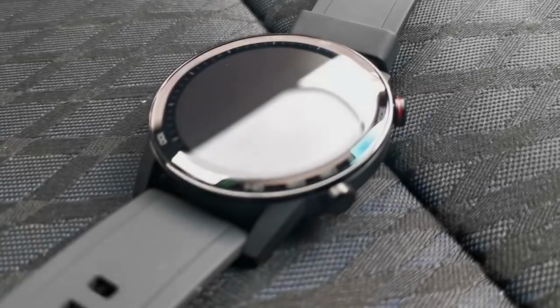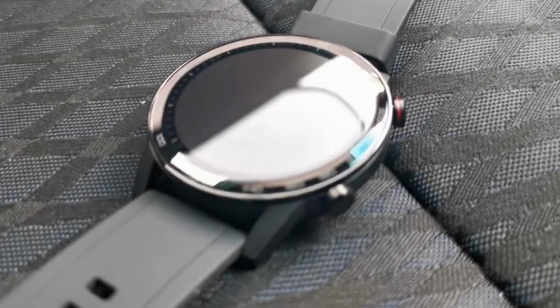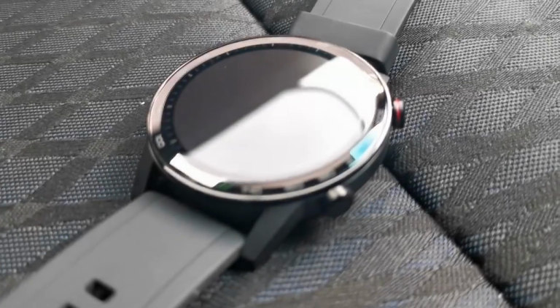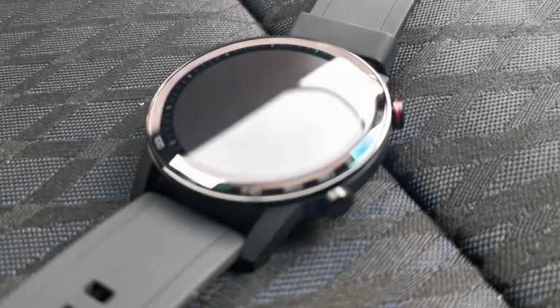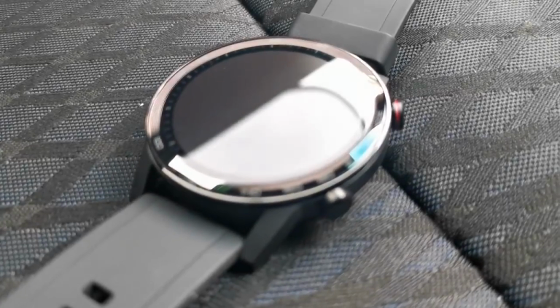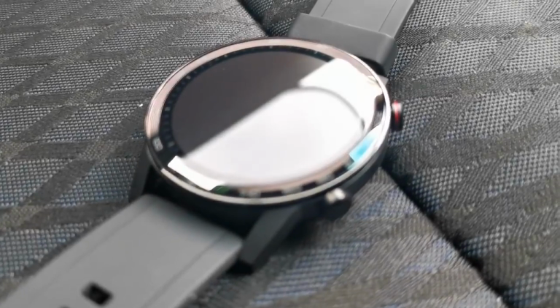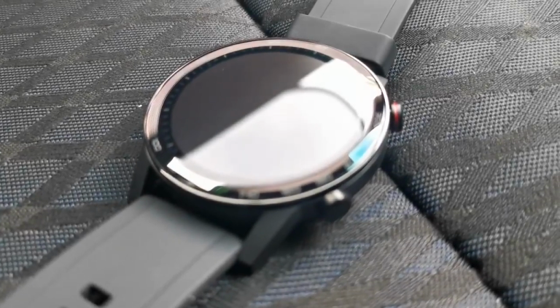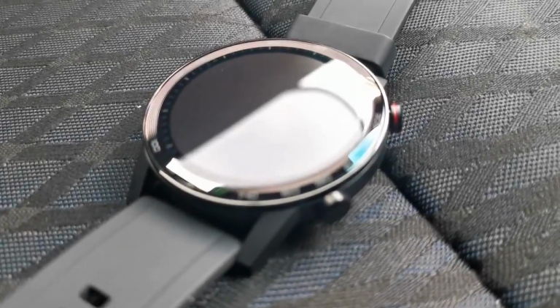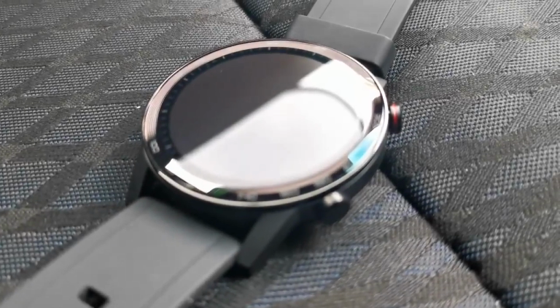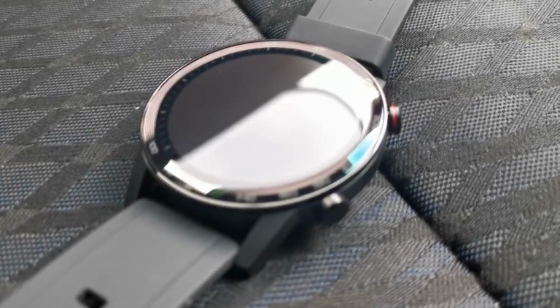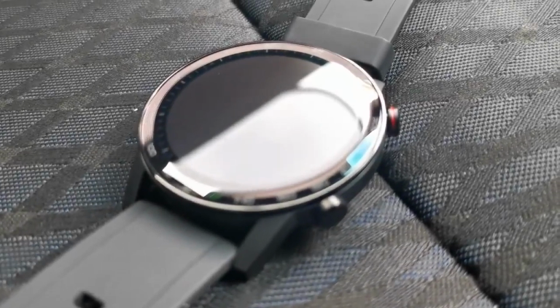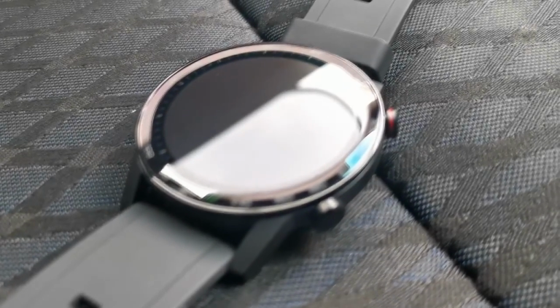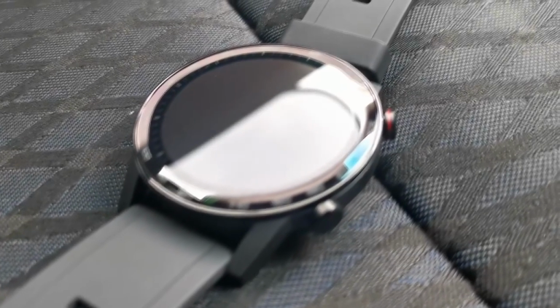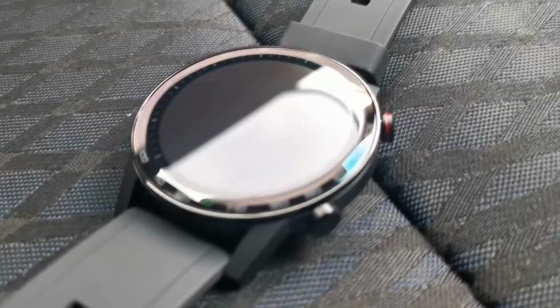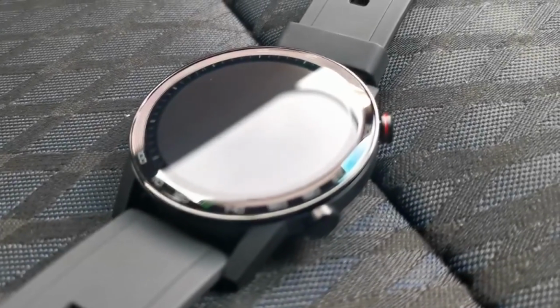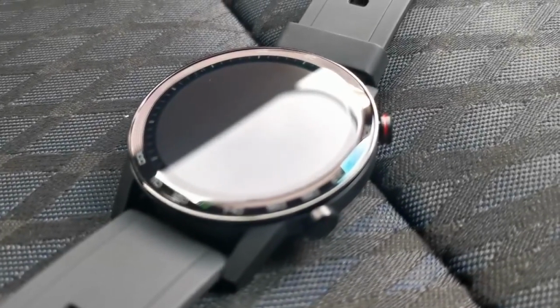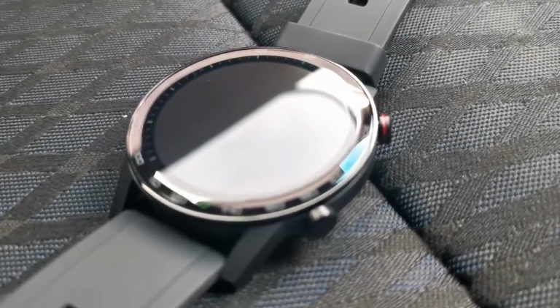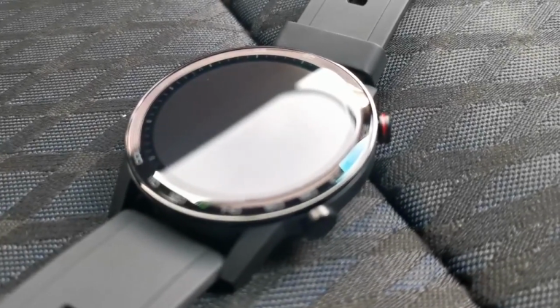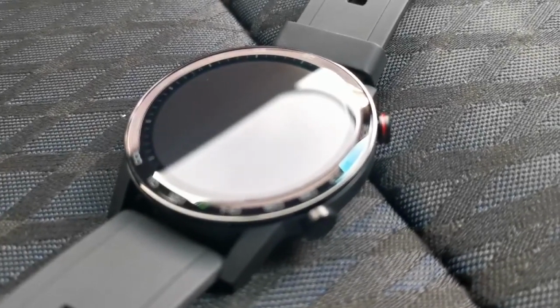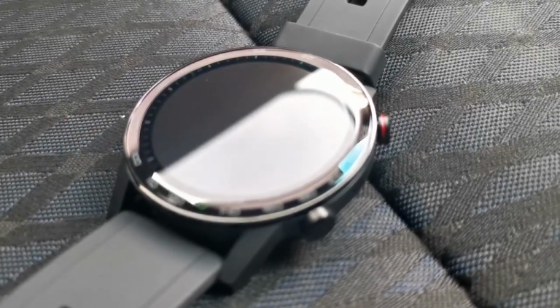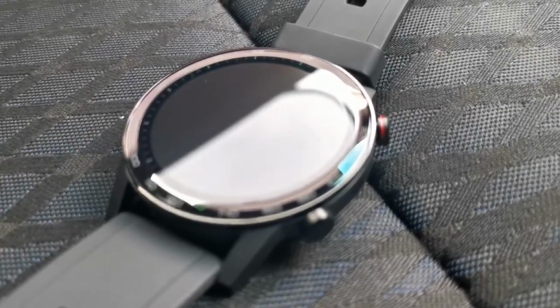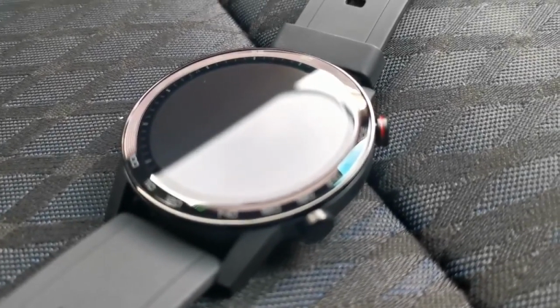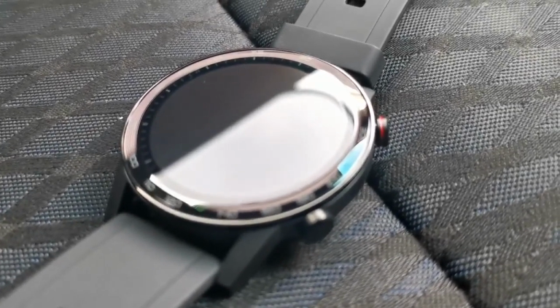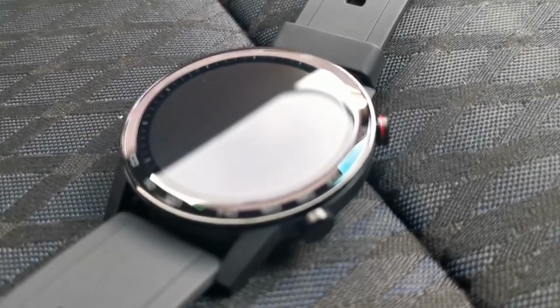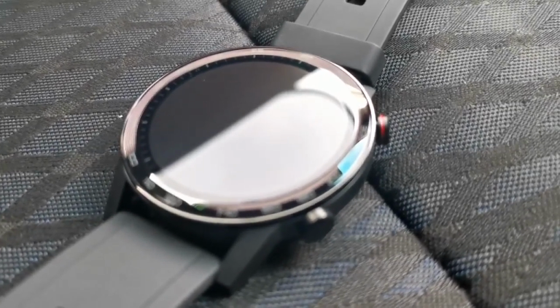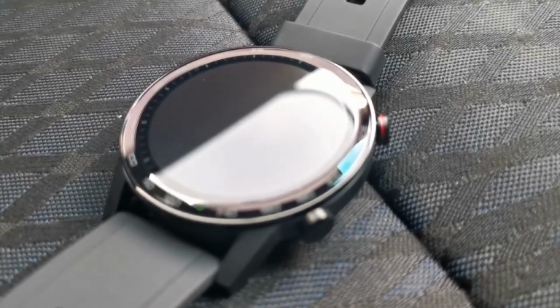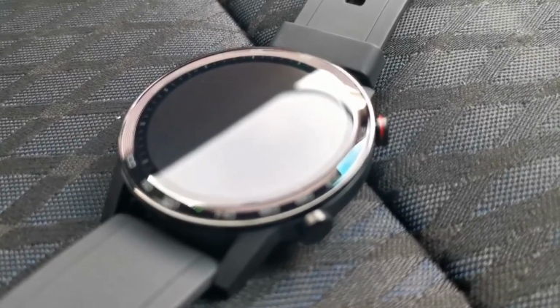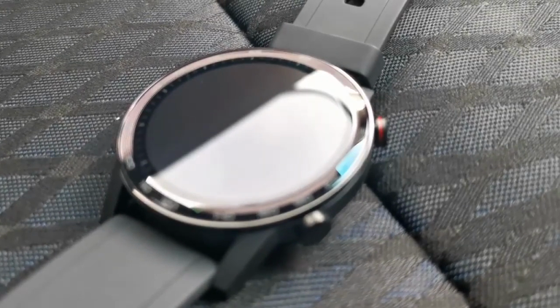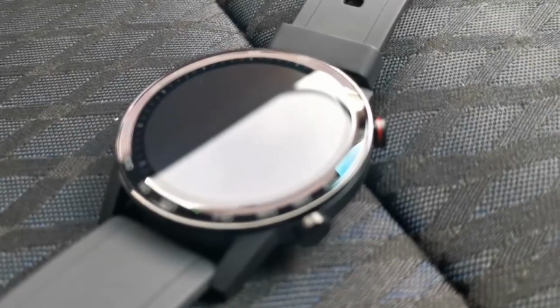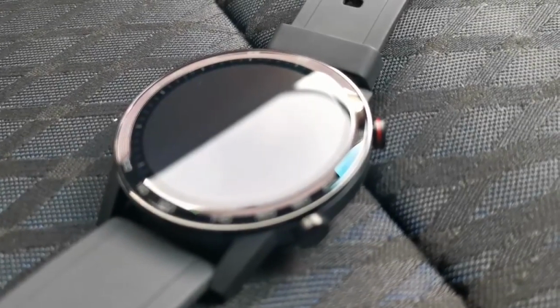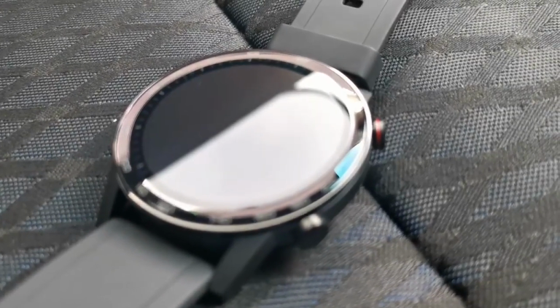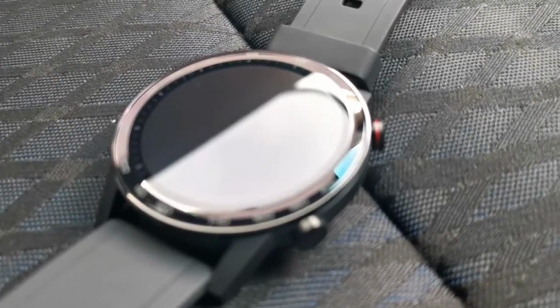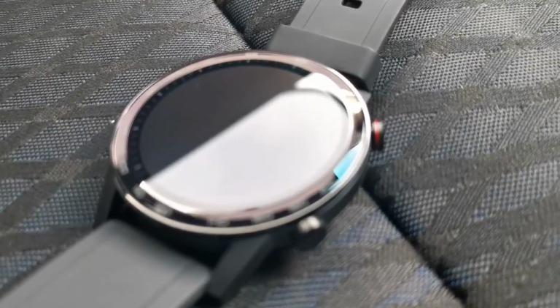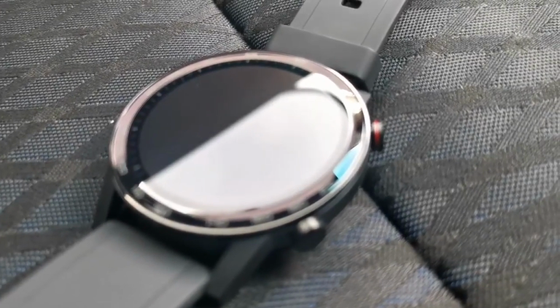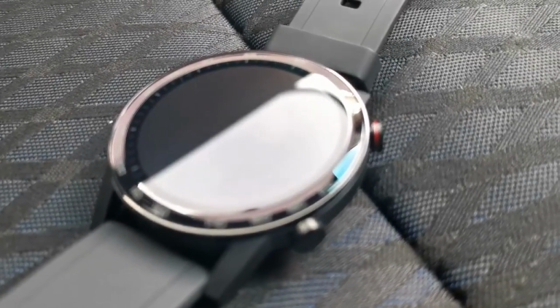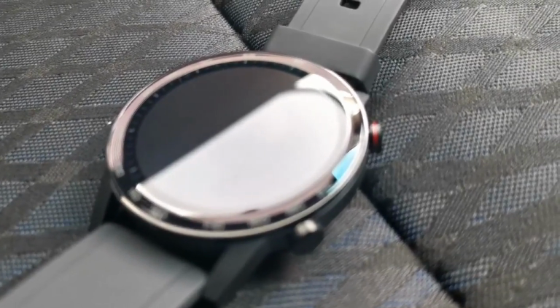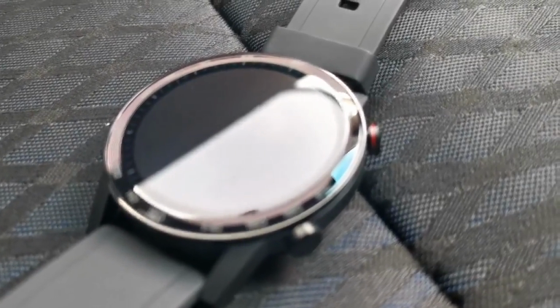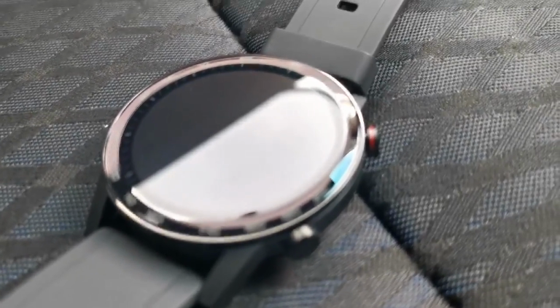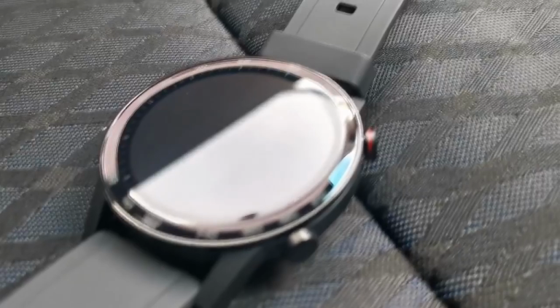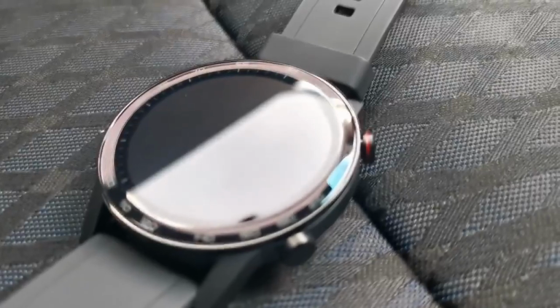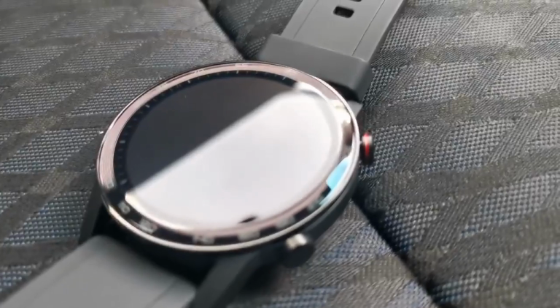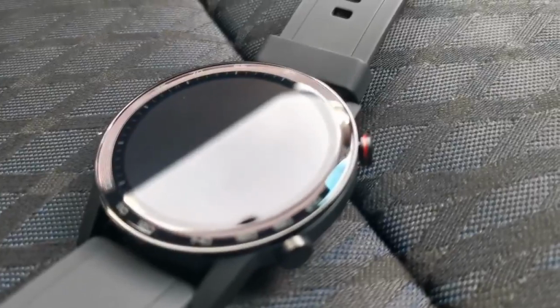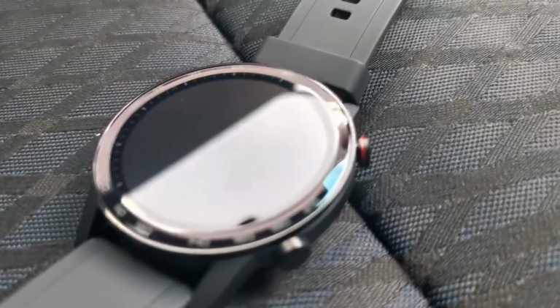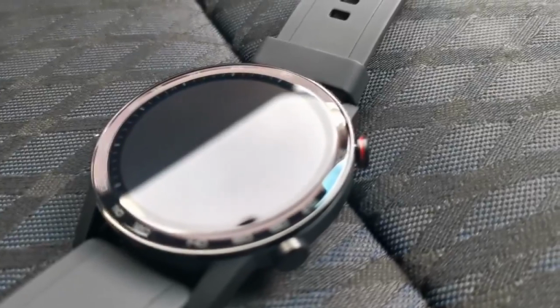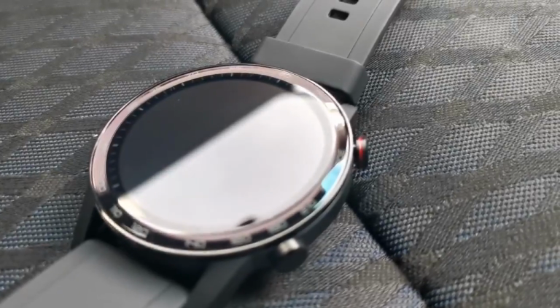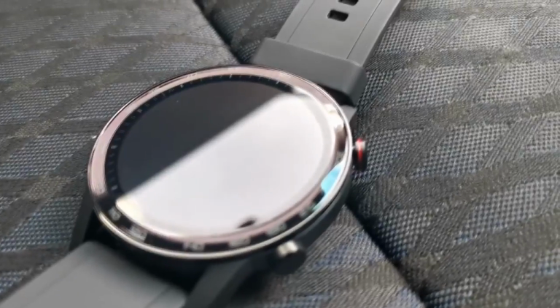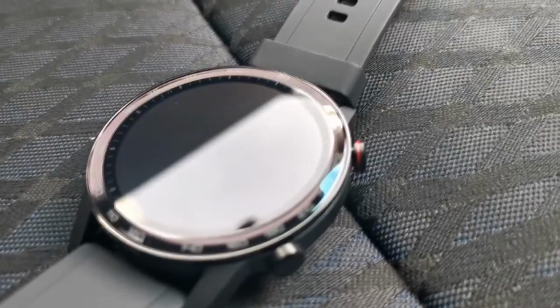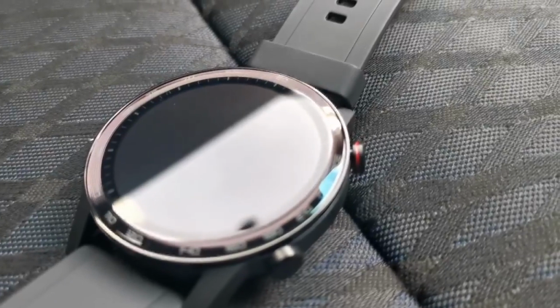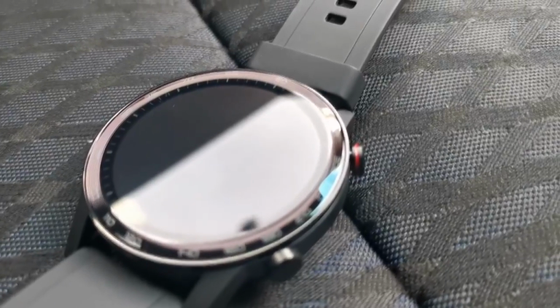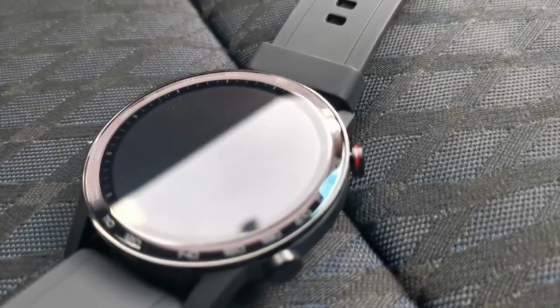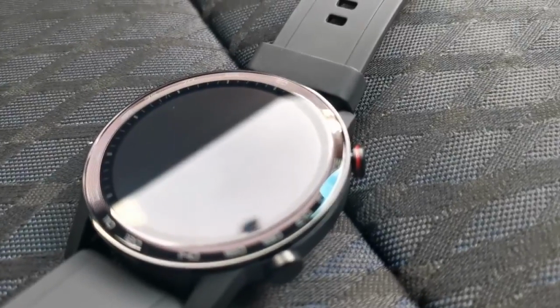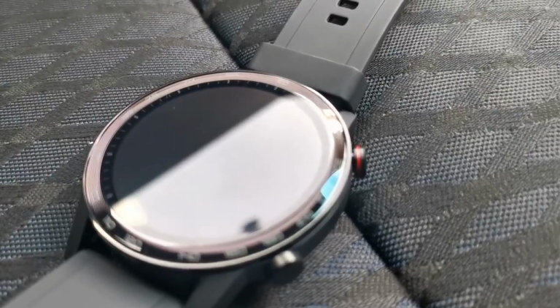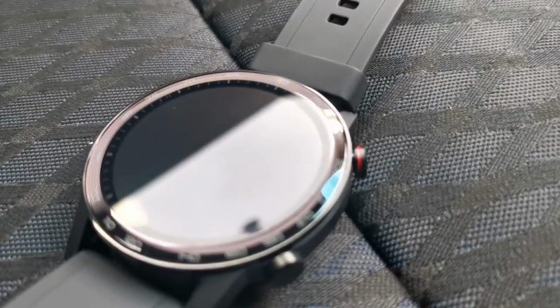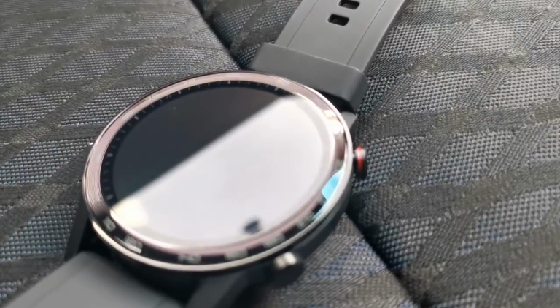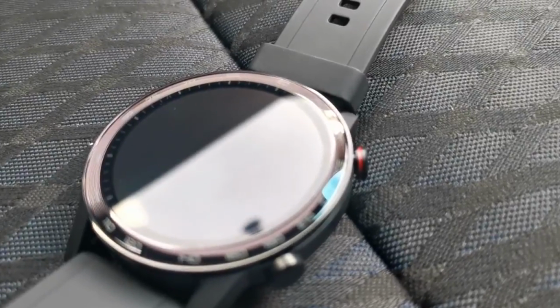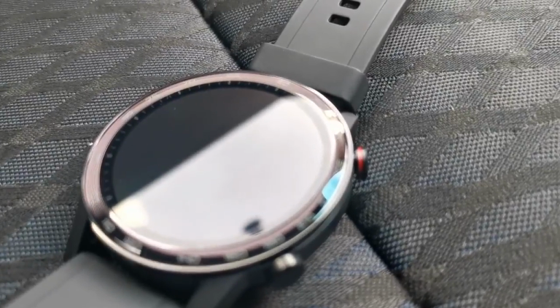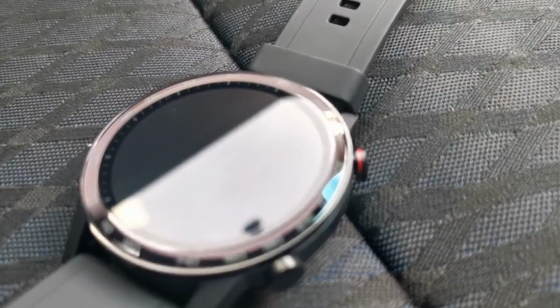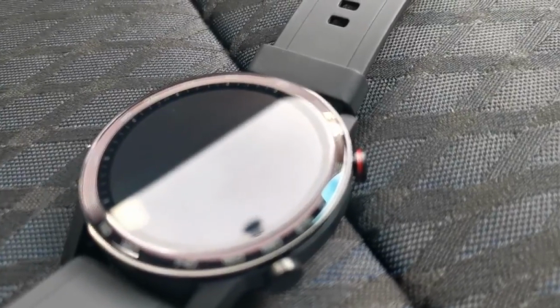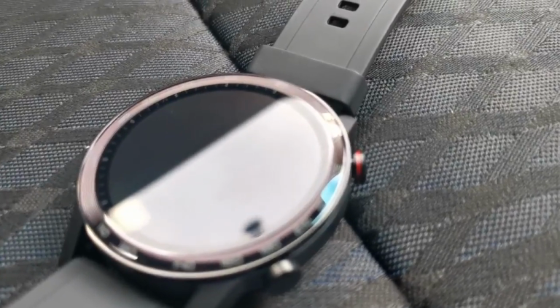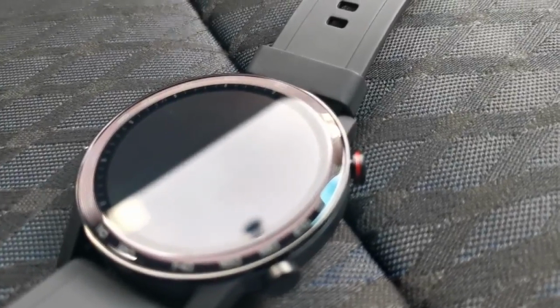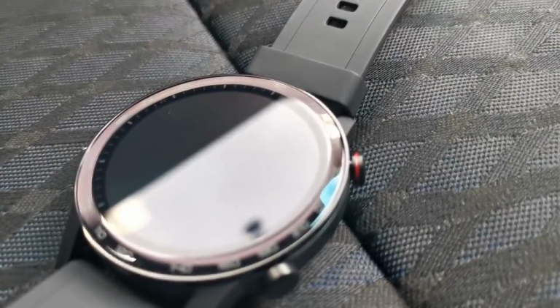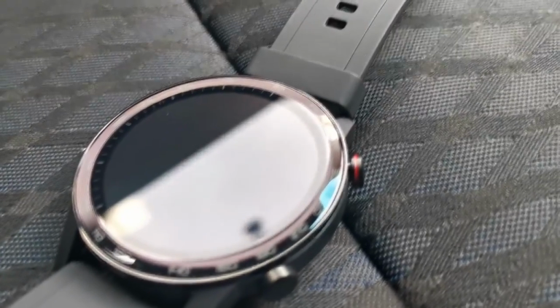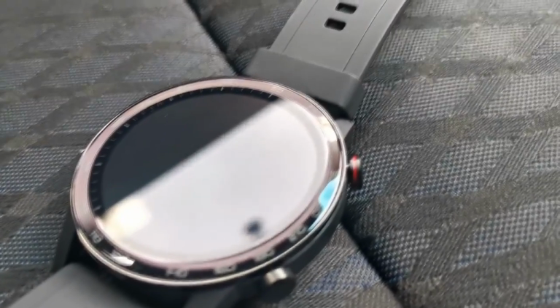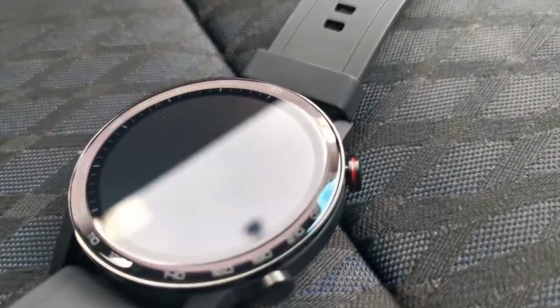What is up guys, this is ShadyTech. Today I'll be reviewing the Honor Magic Watch 2 with 46mm in diameter variant.